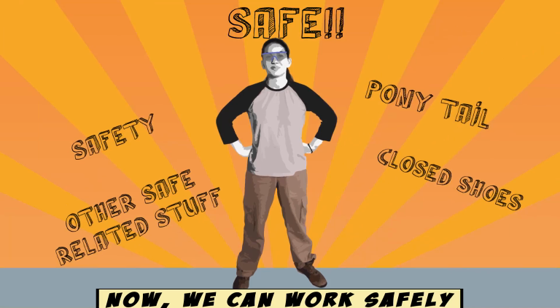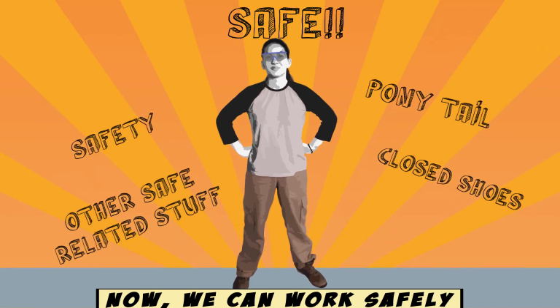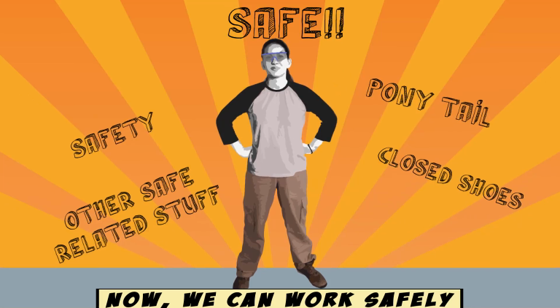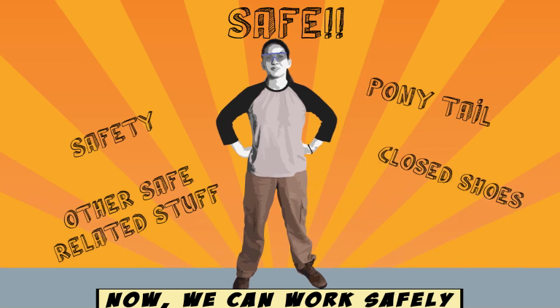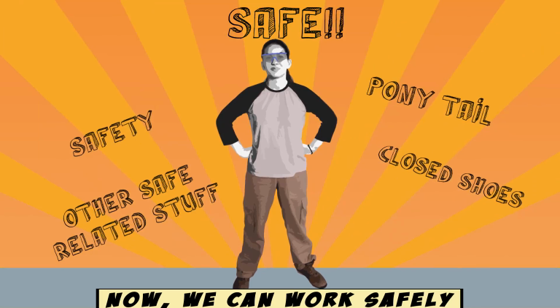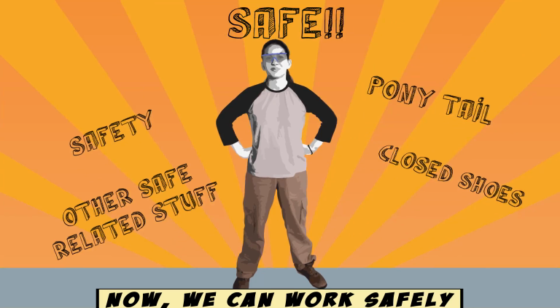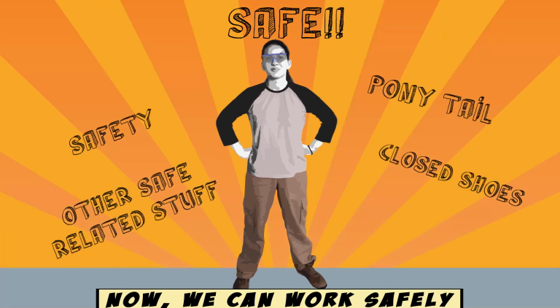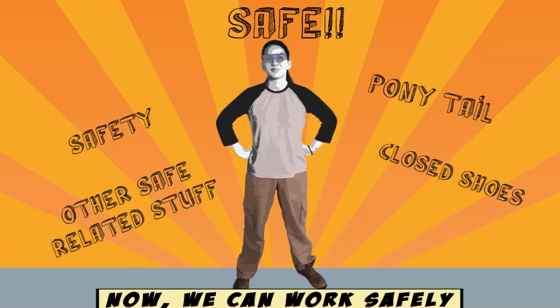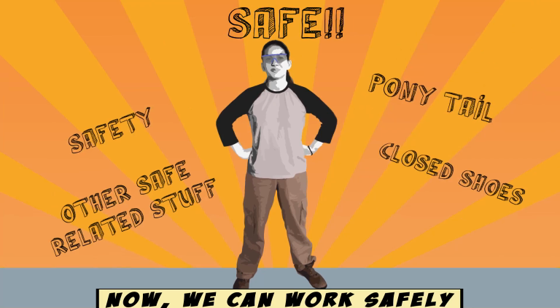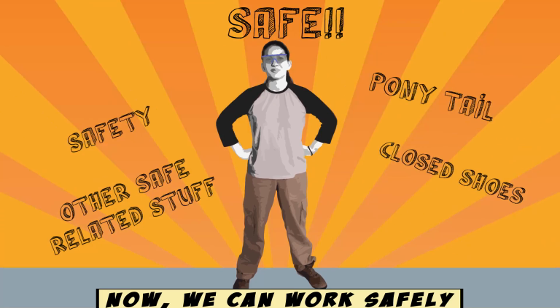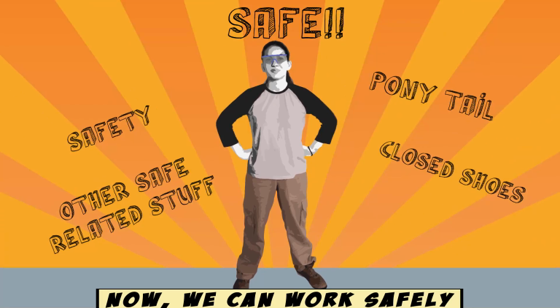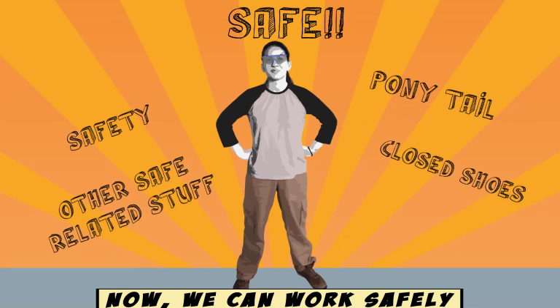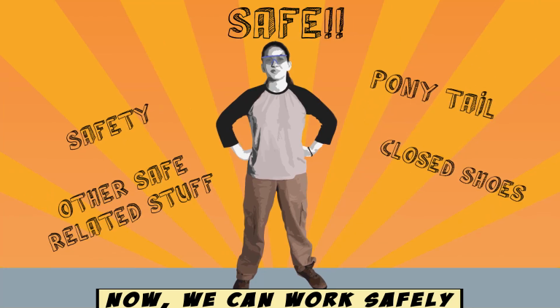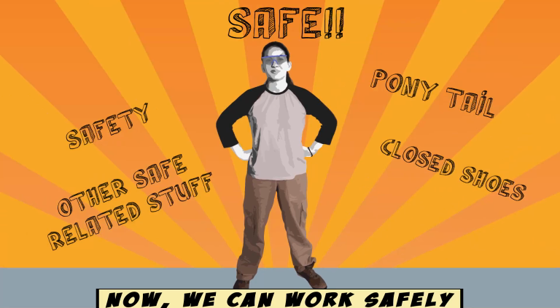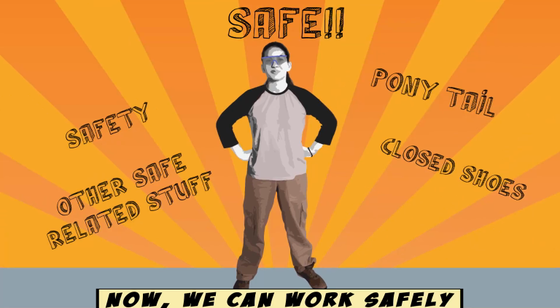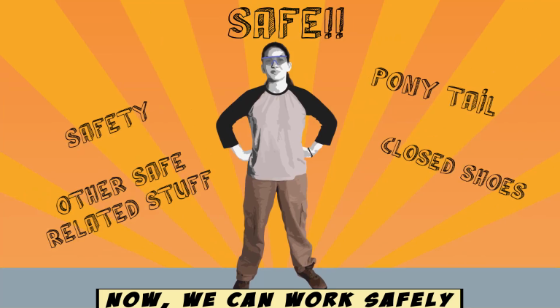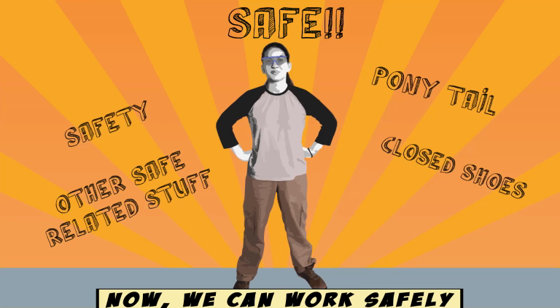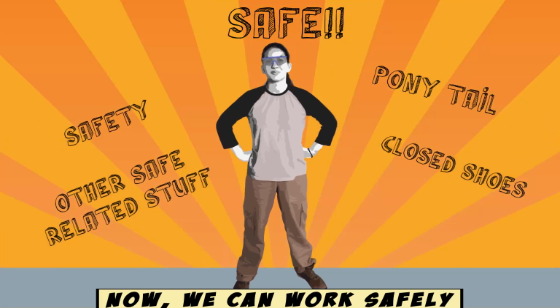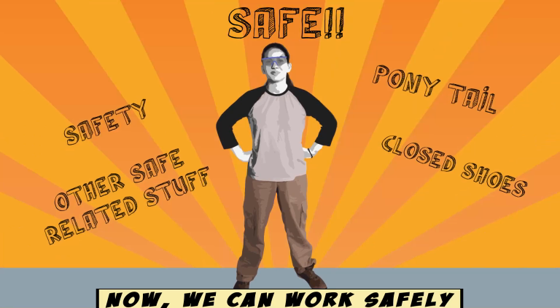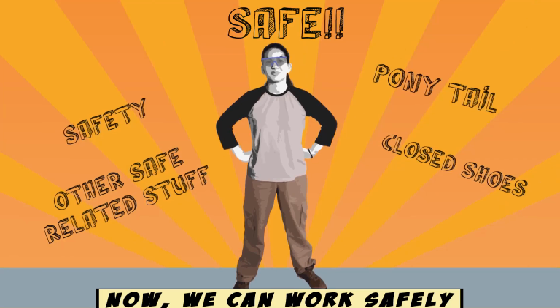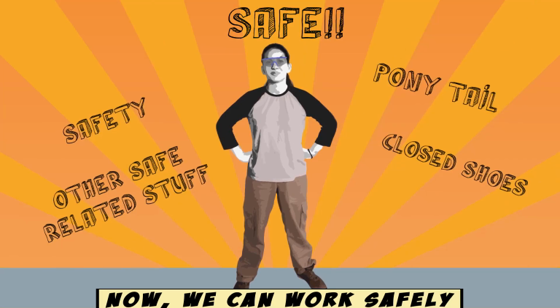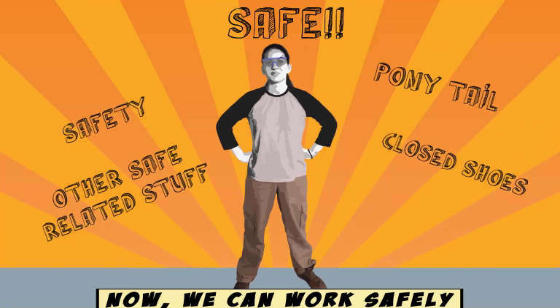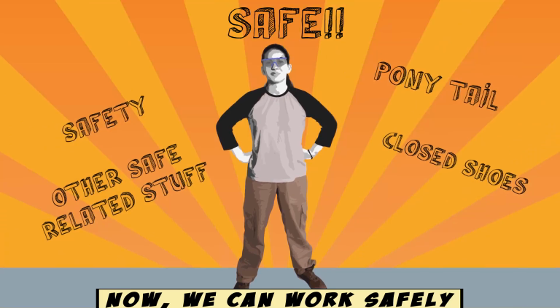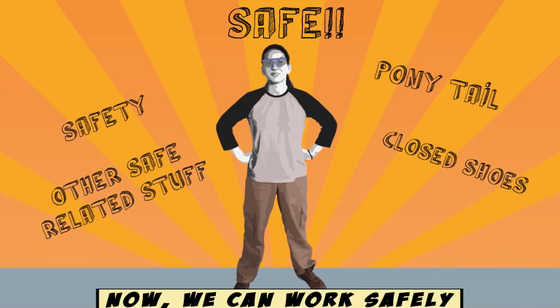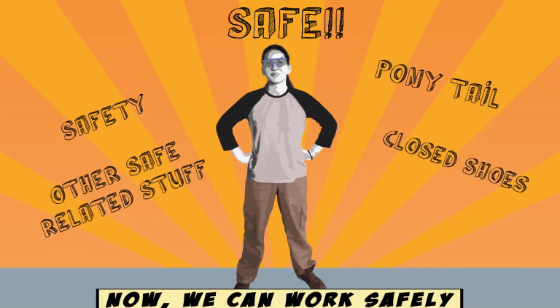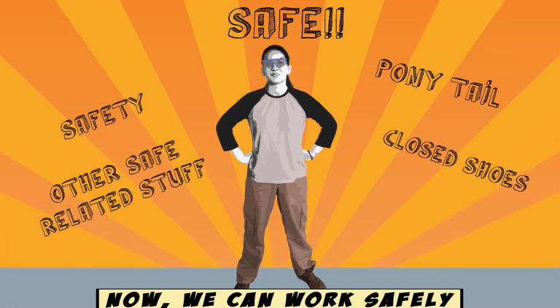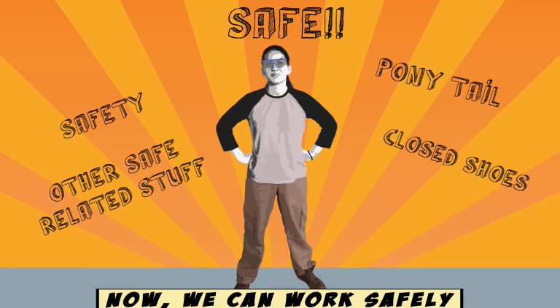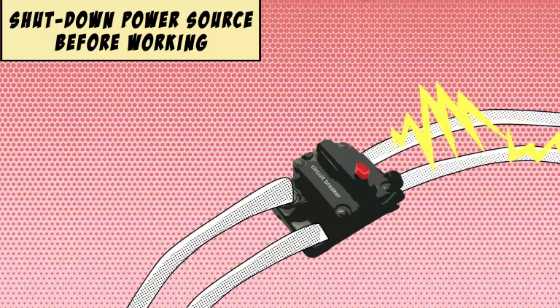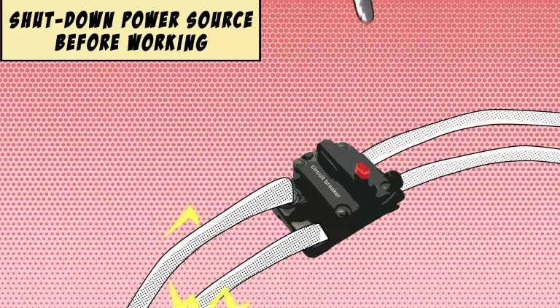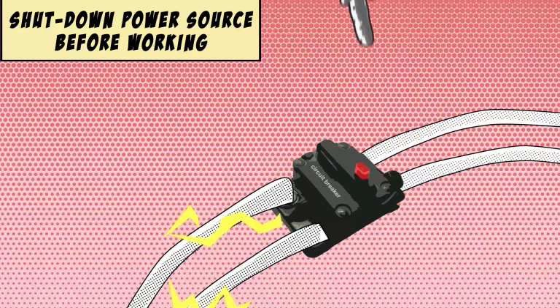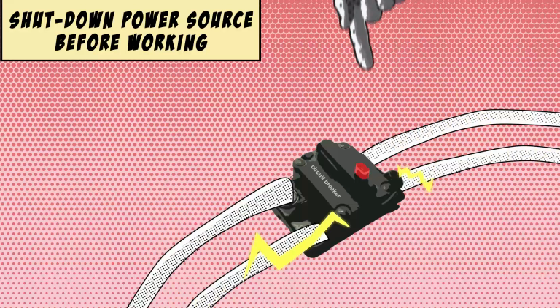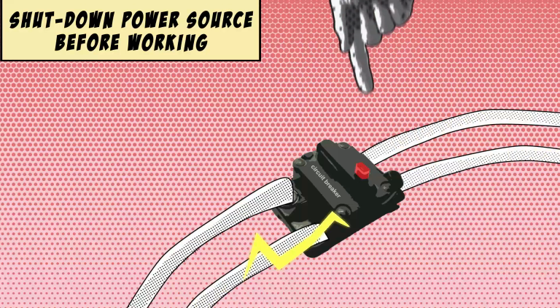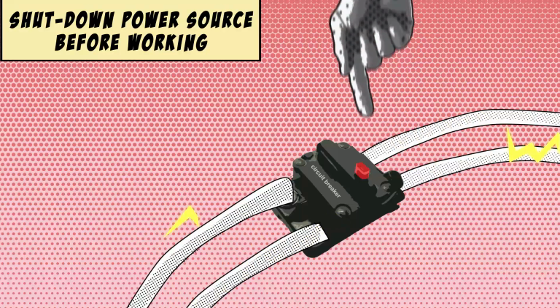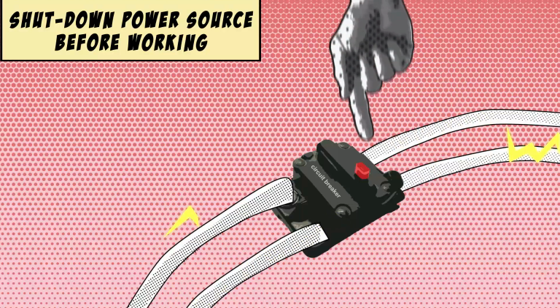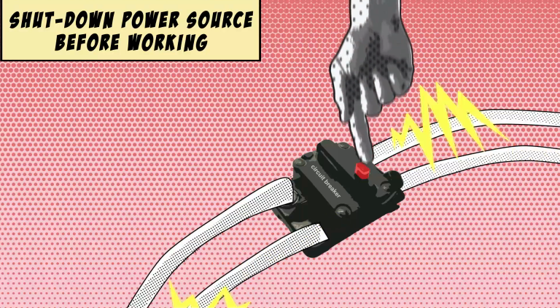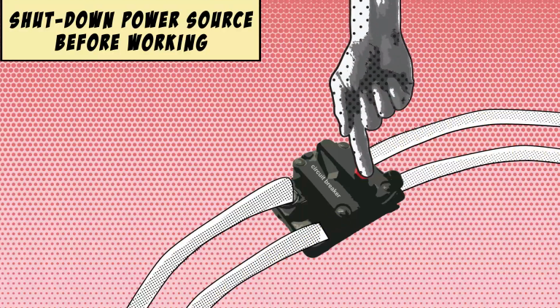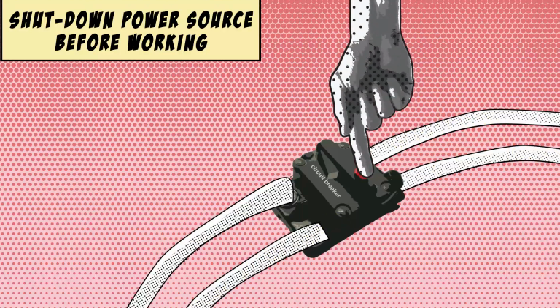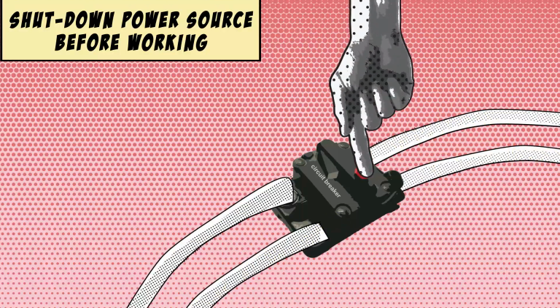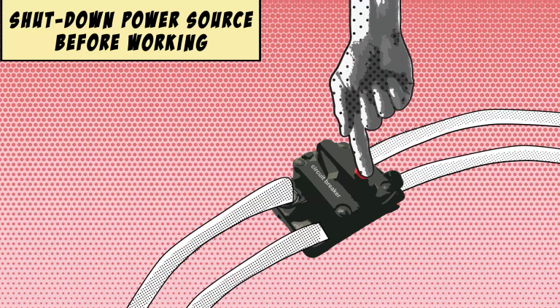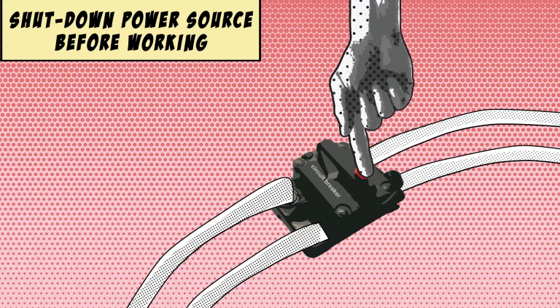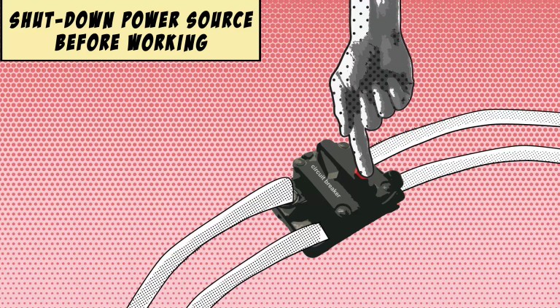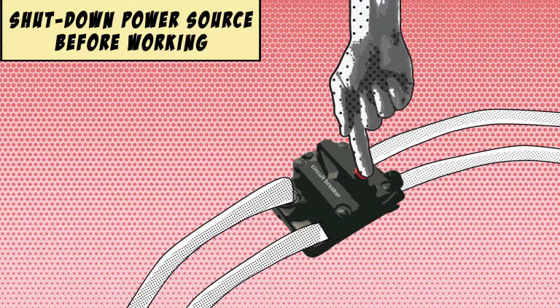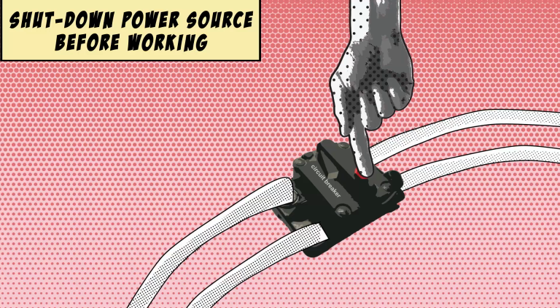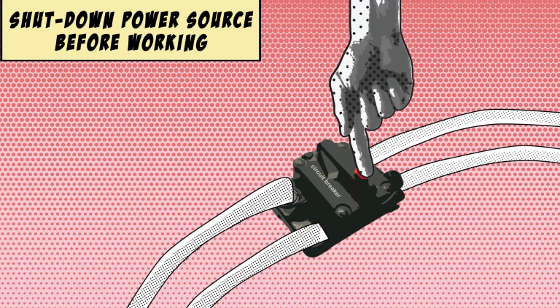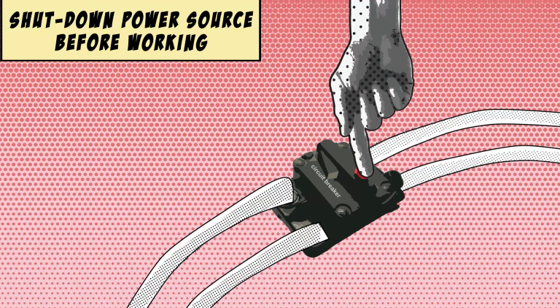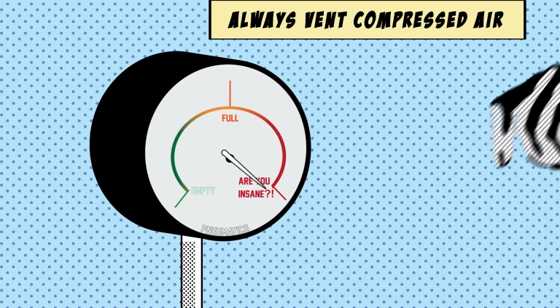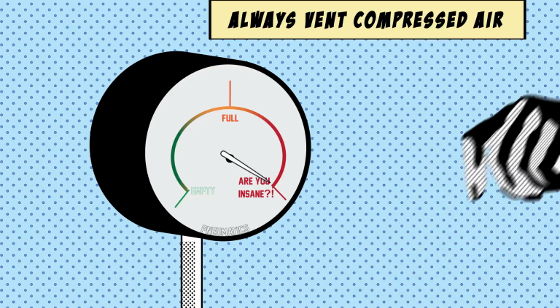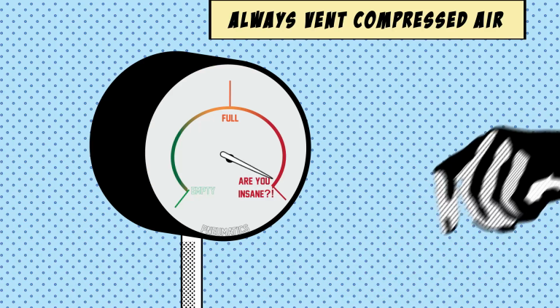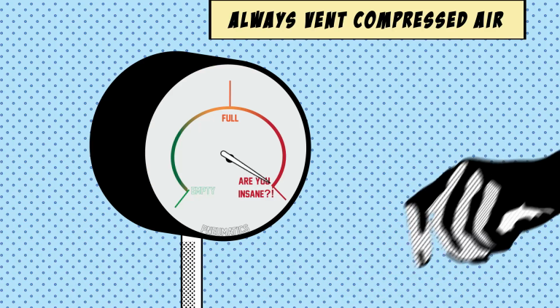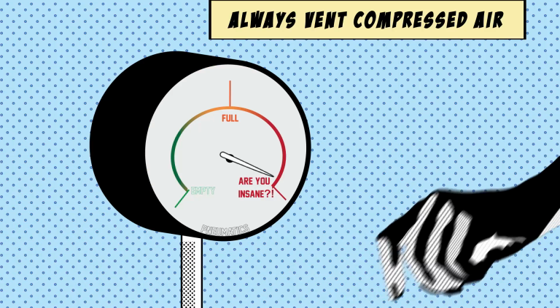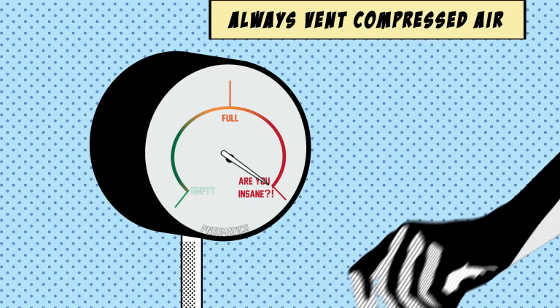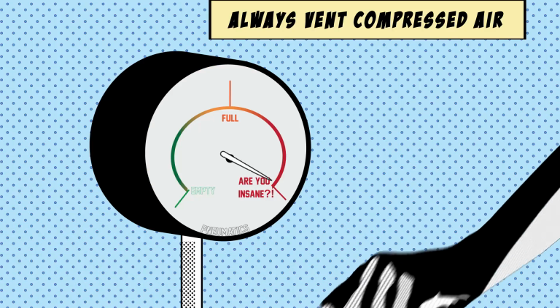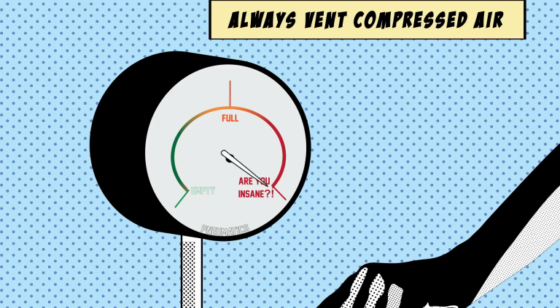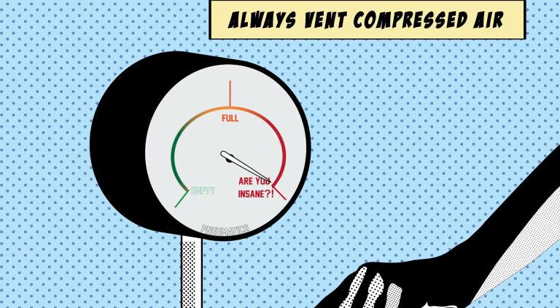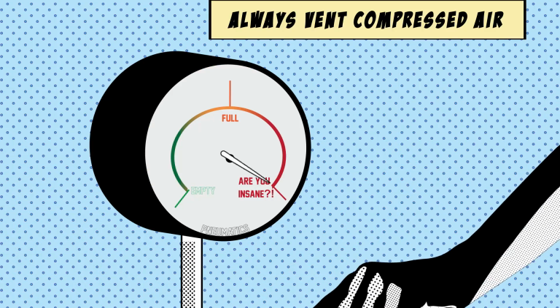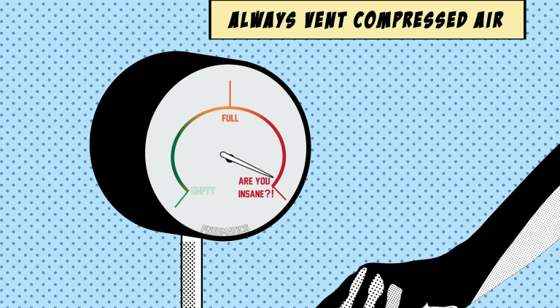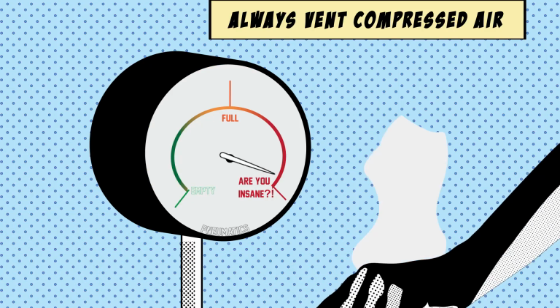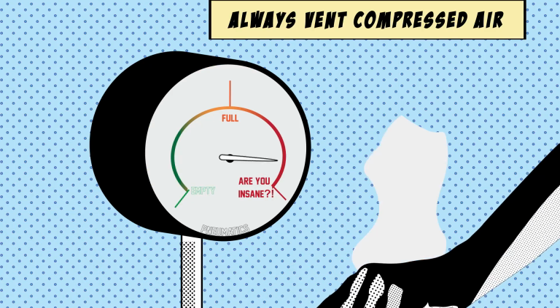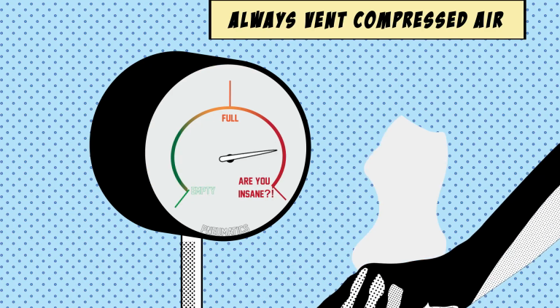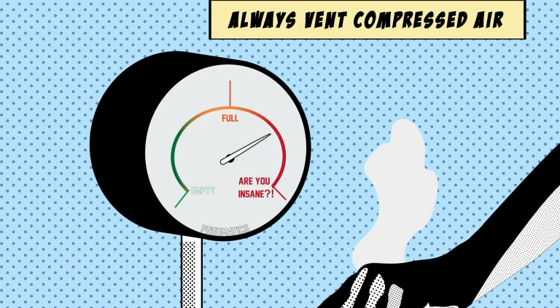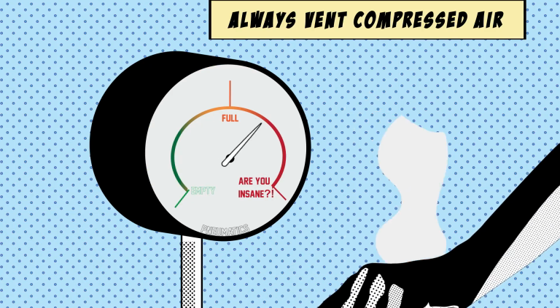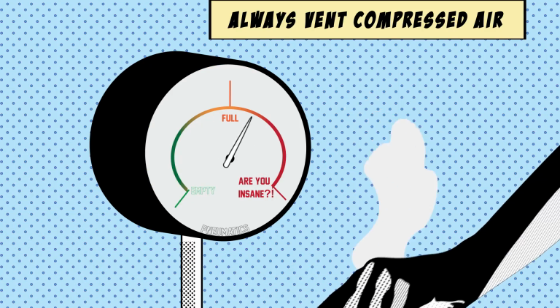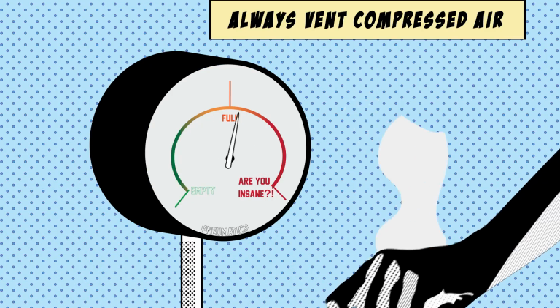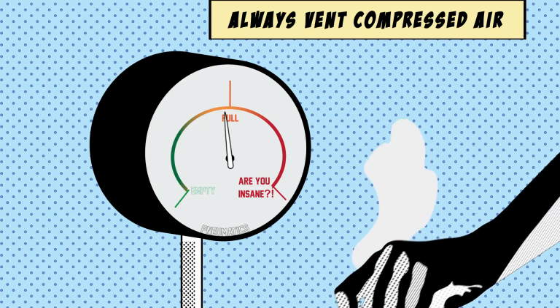Now we can go and work safely. Shut down power sources and always vent compressed air.